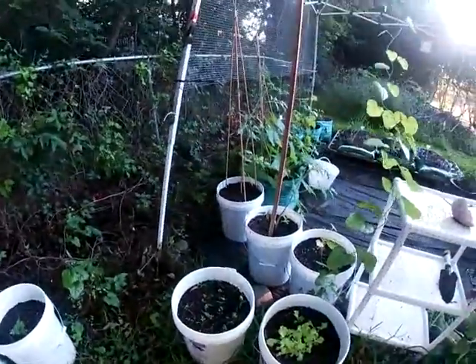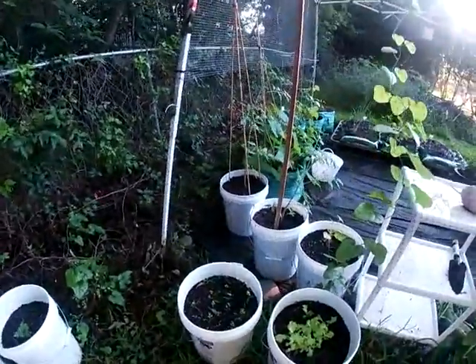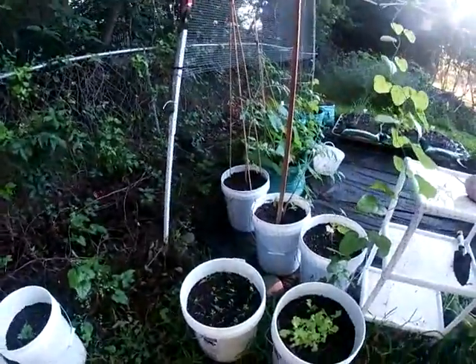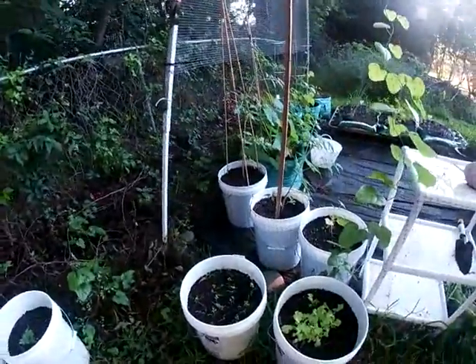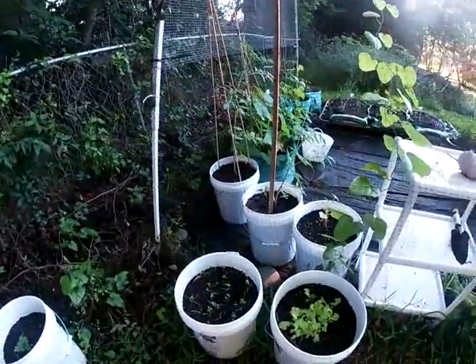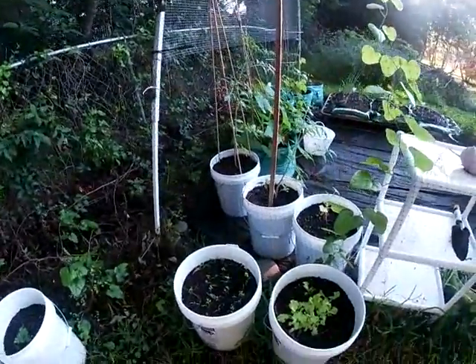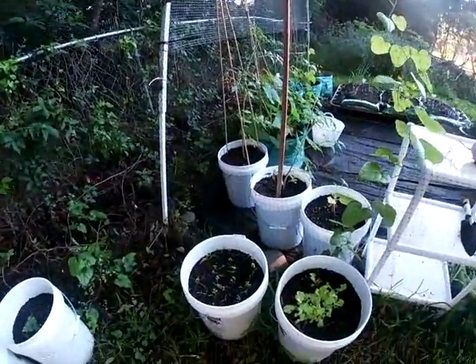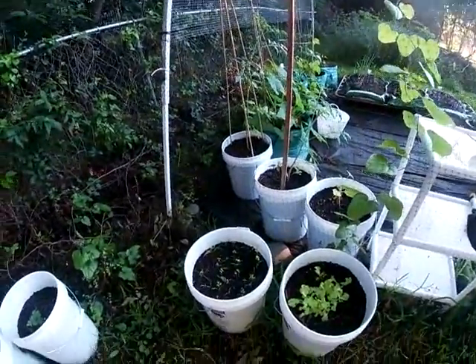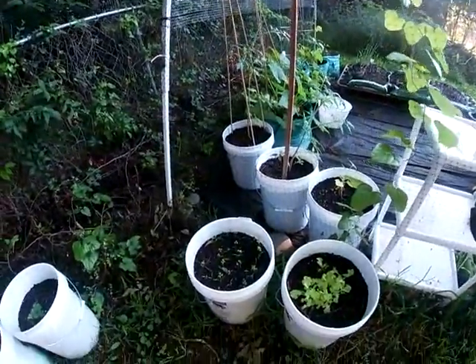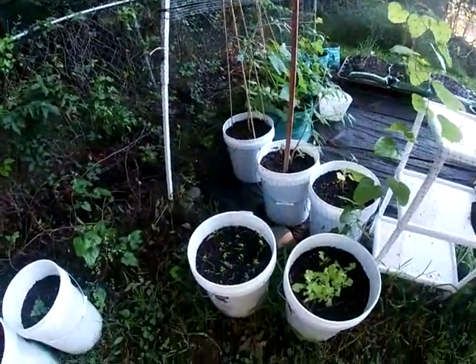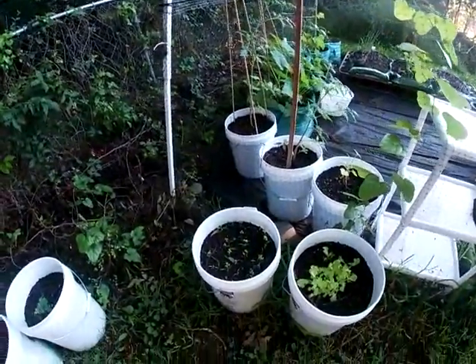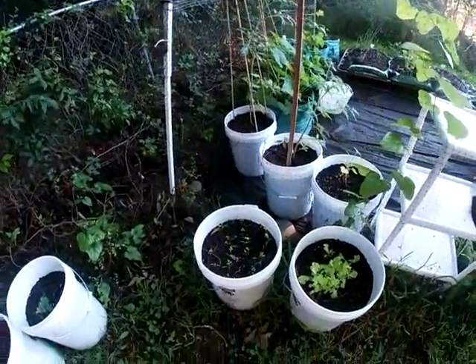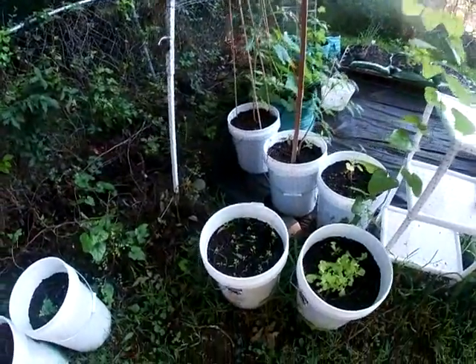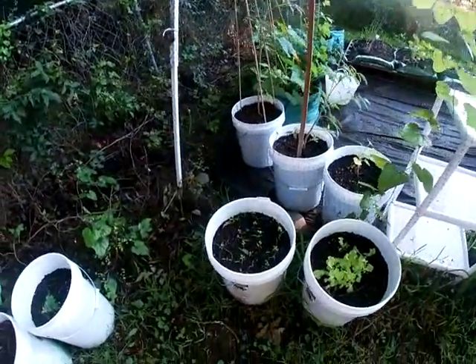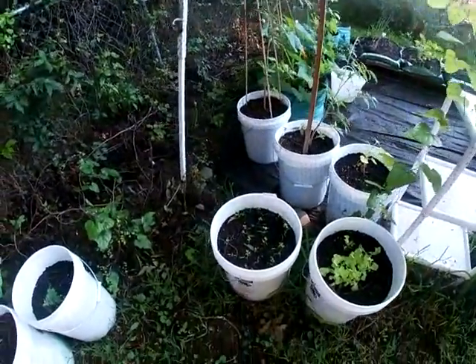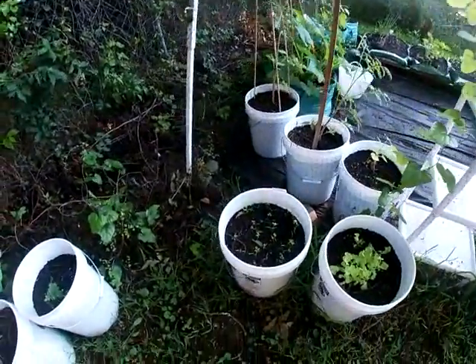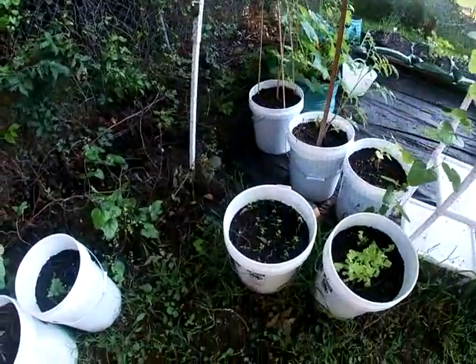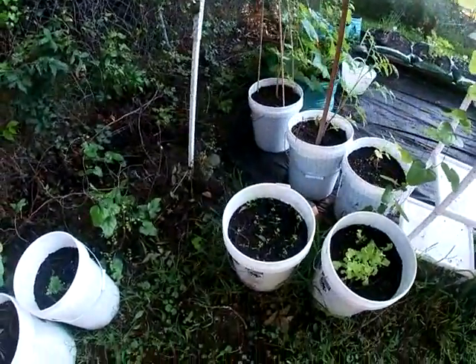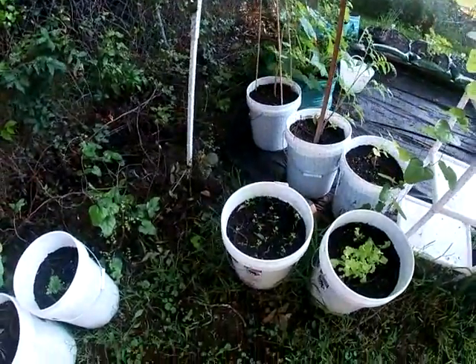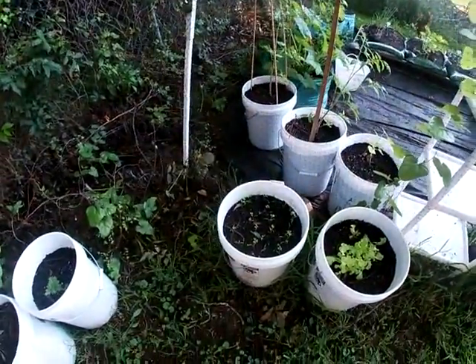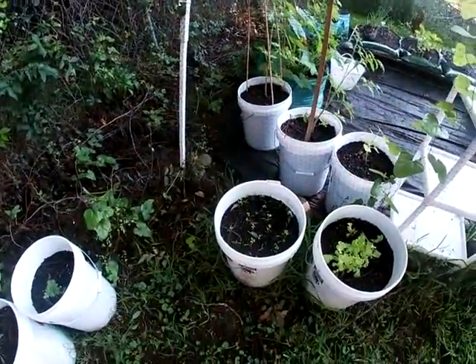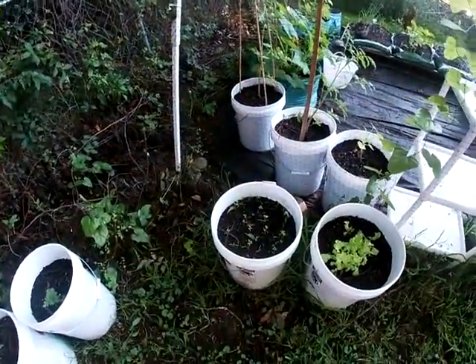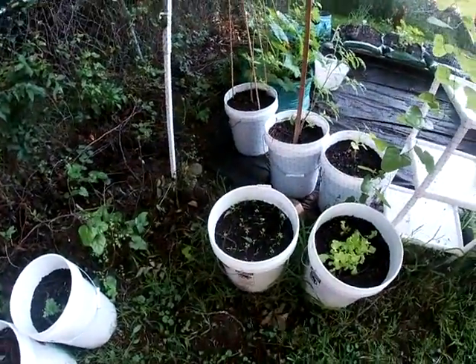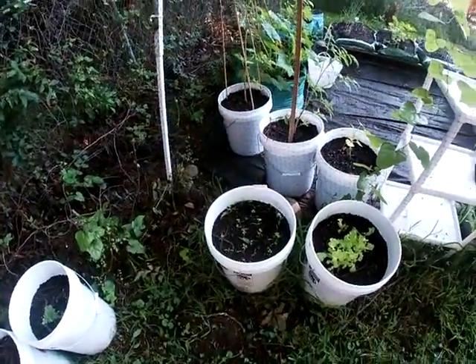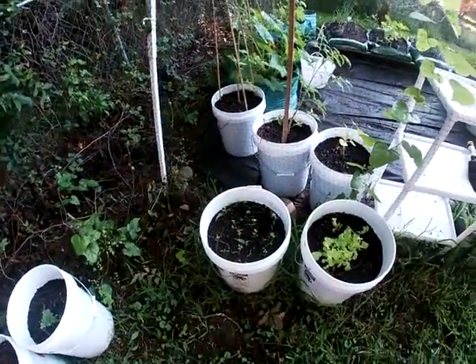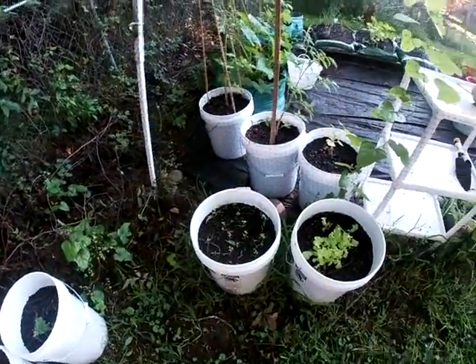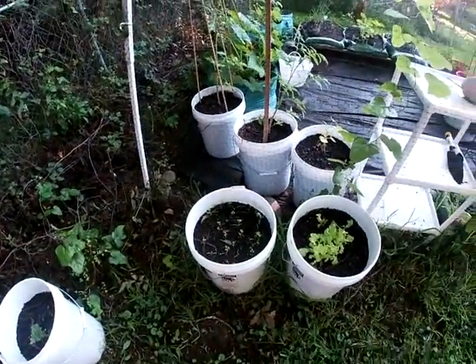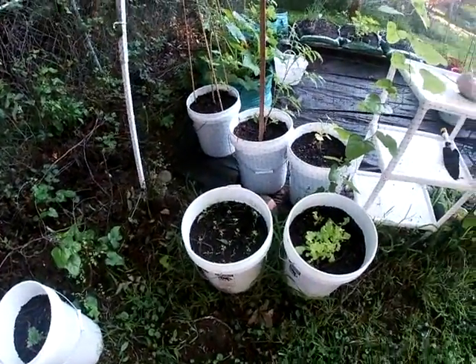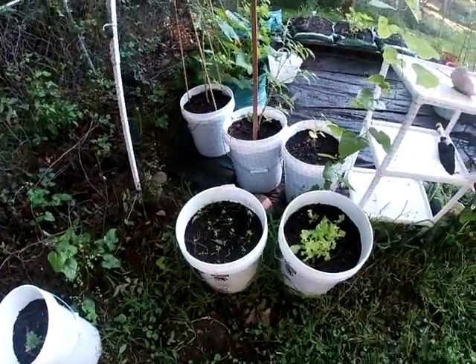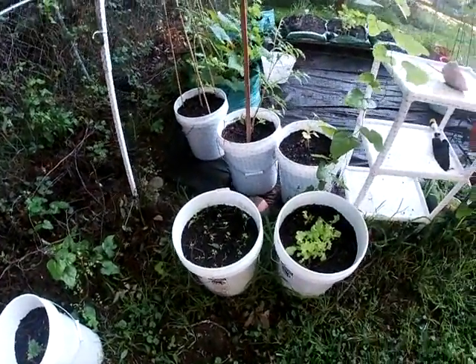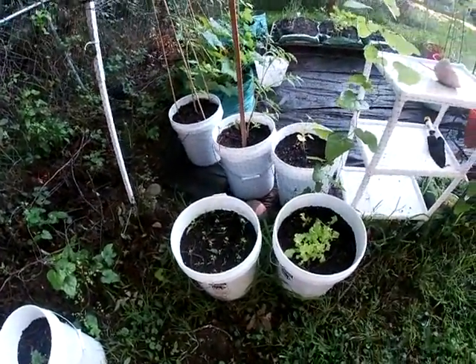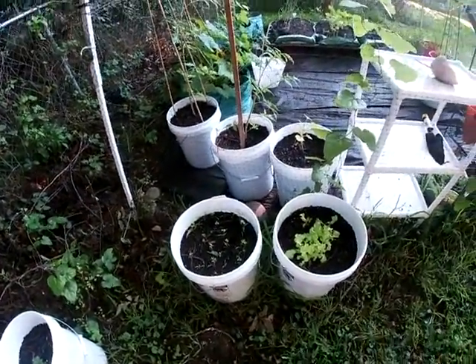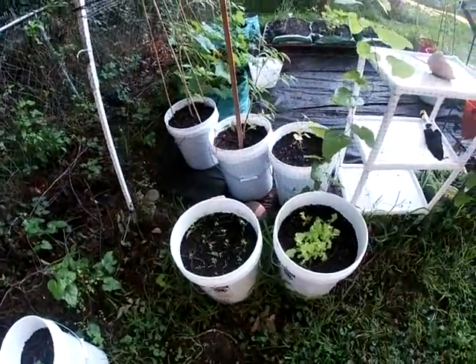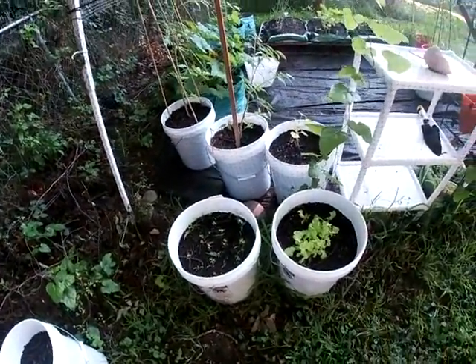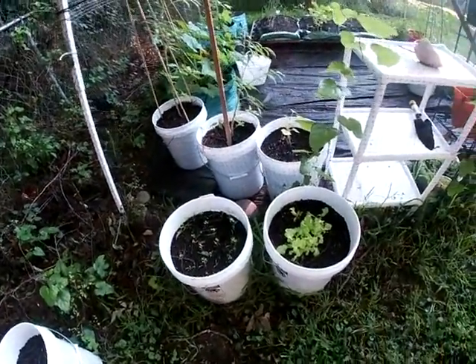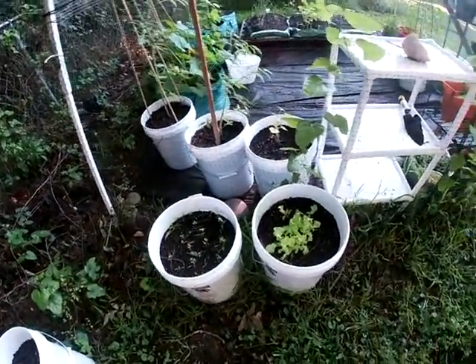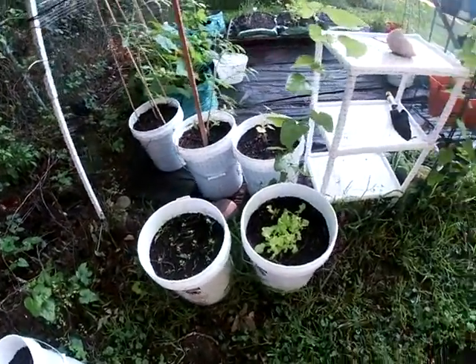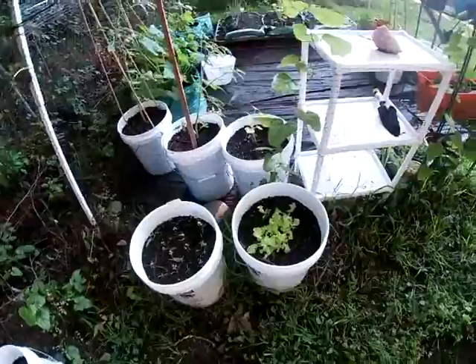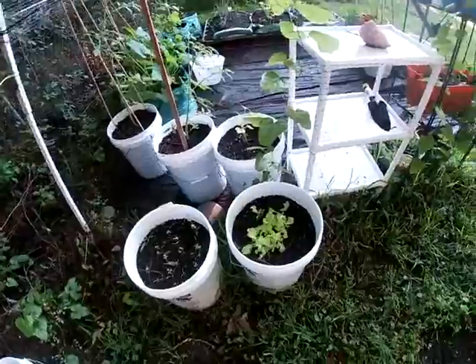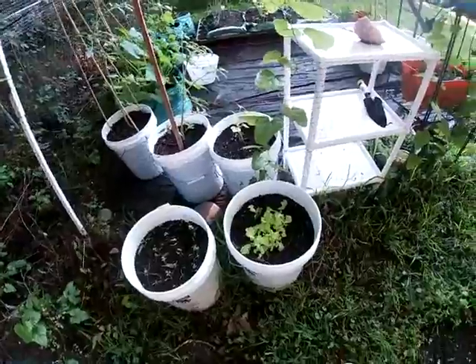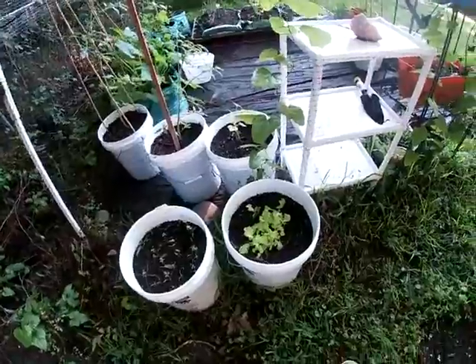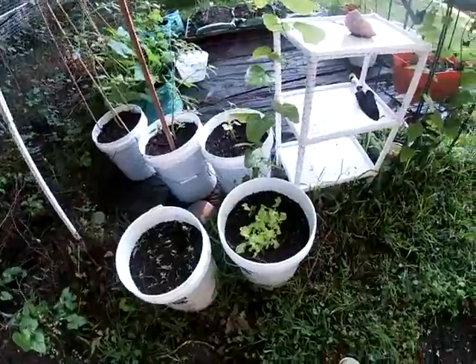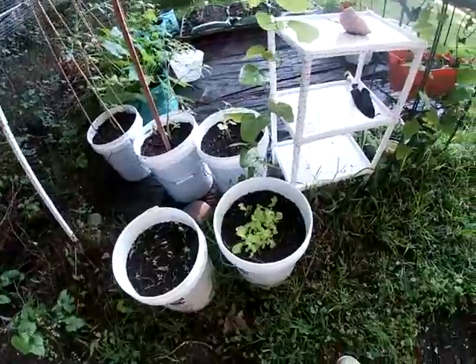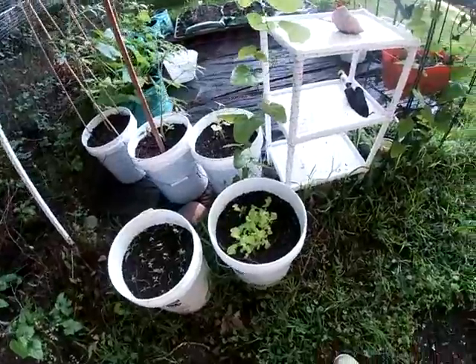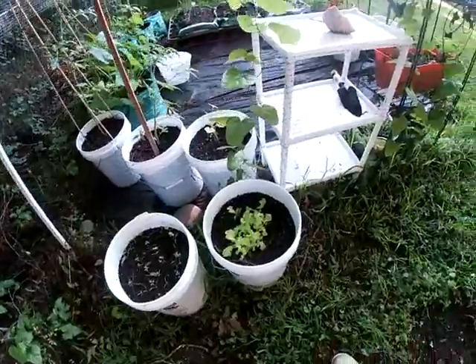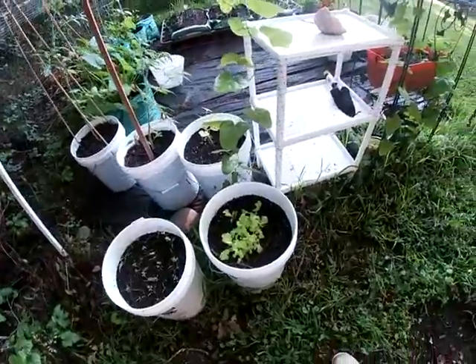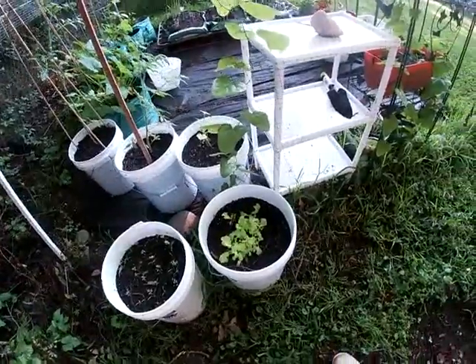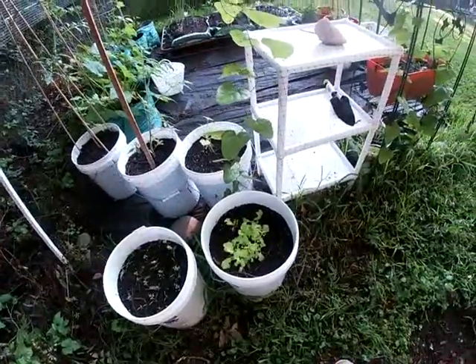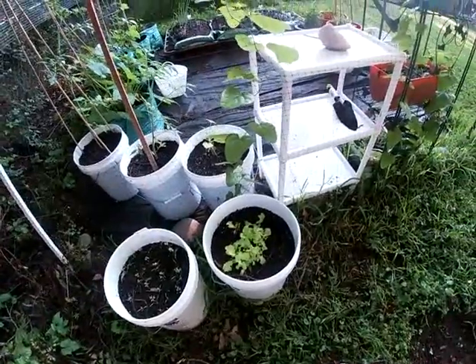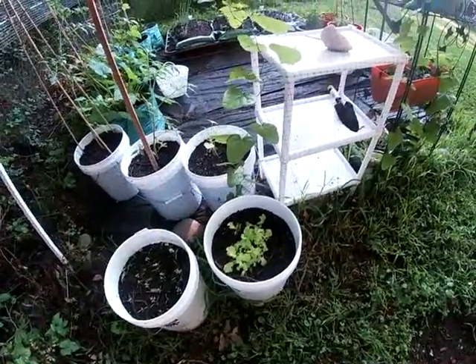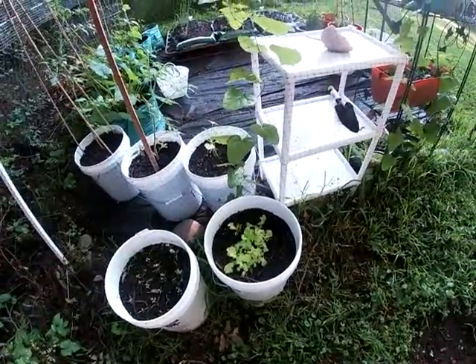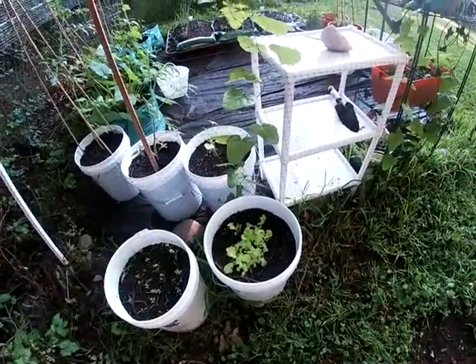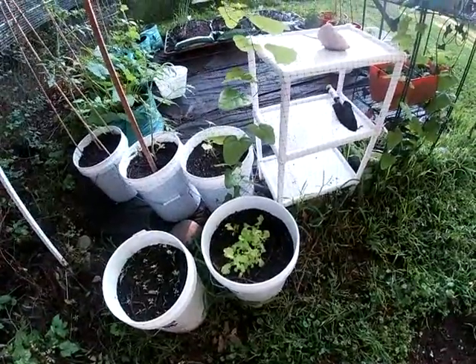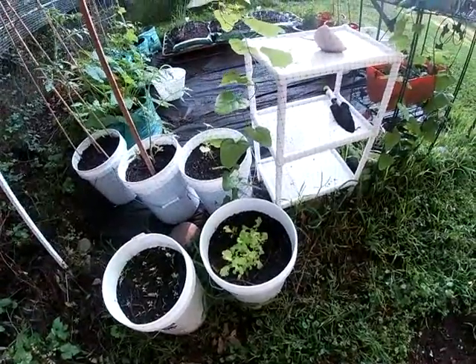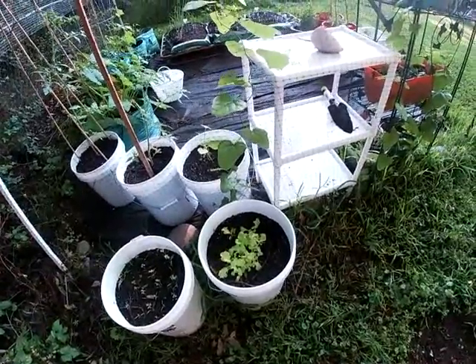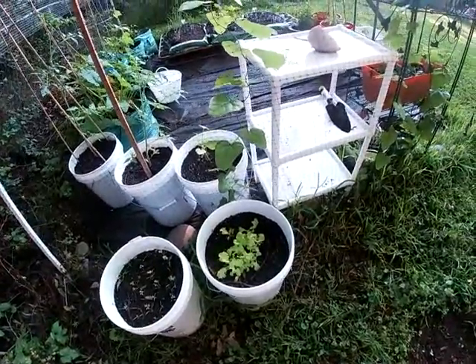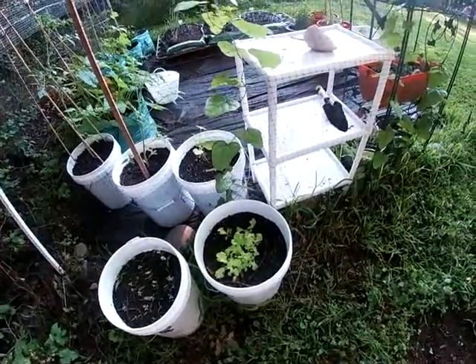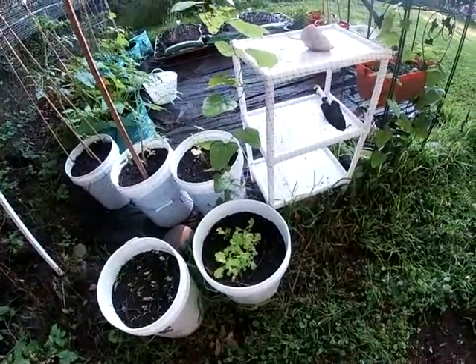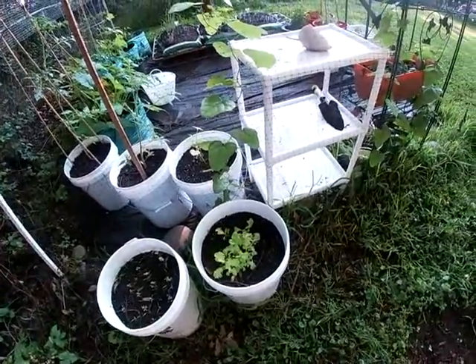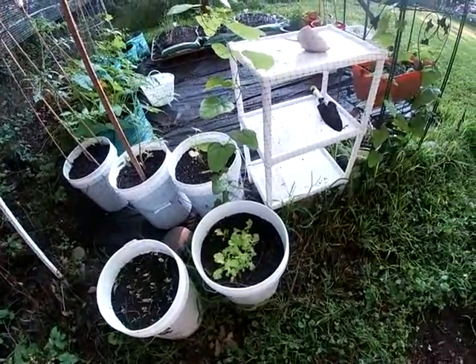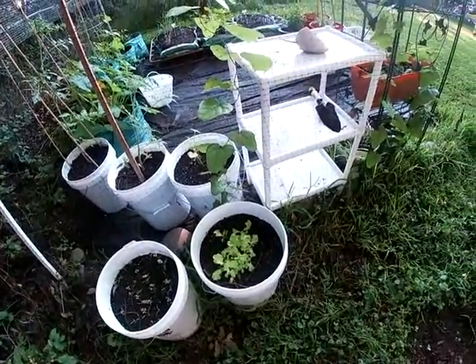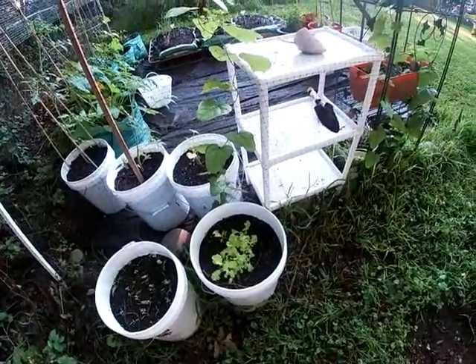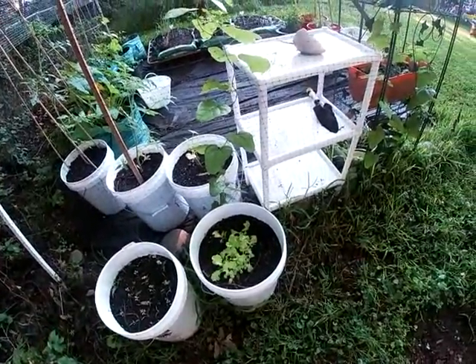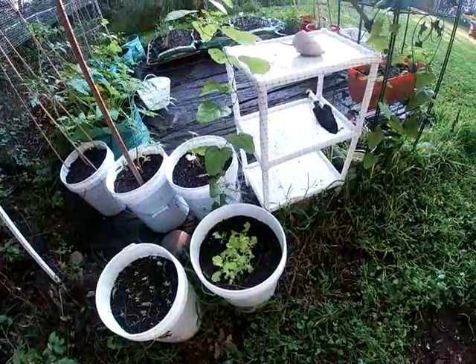Here are some more carrots — the carrots seem to be doing okay — and the lettuce is hanging in there too.